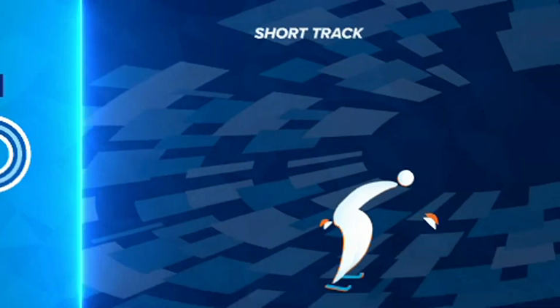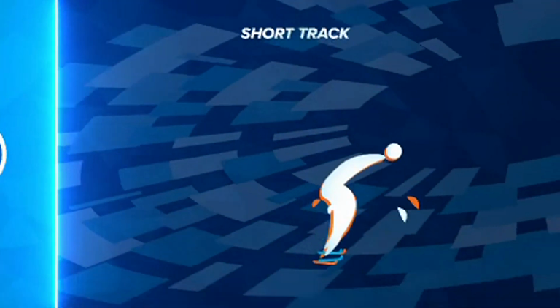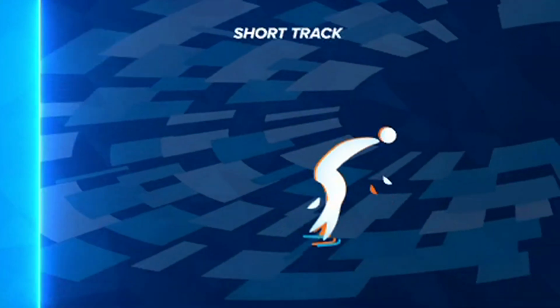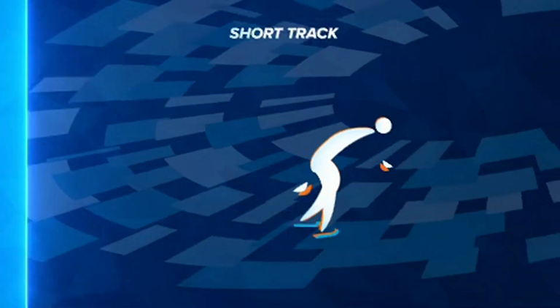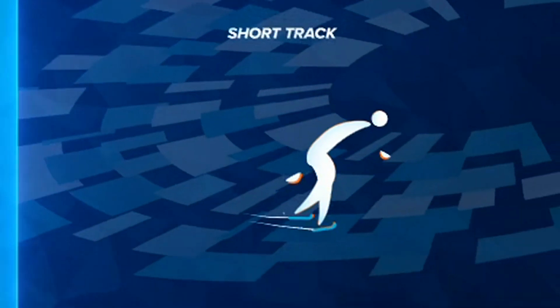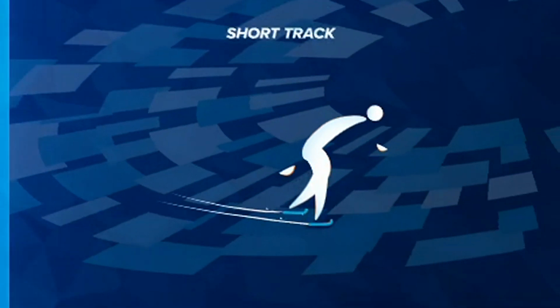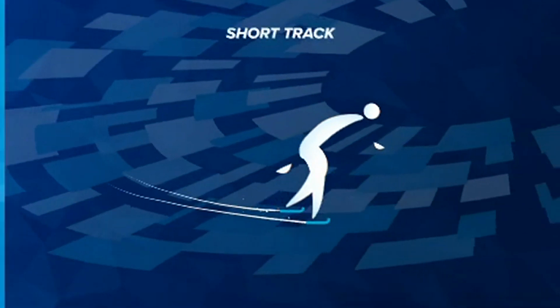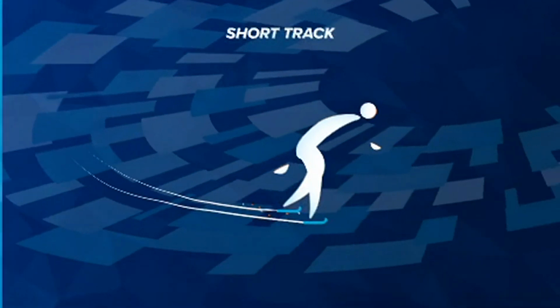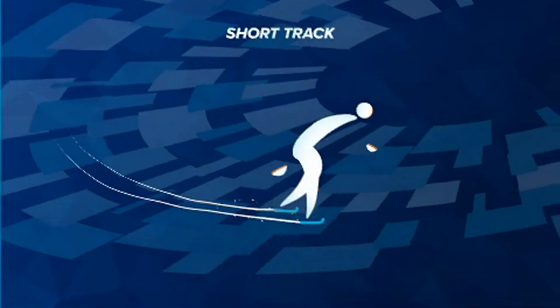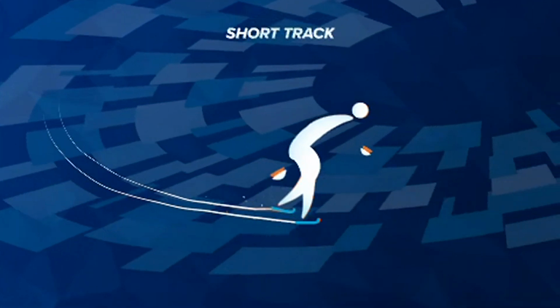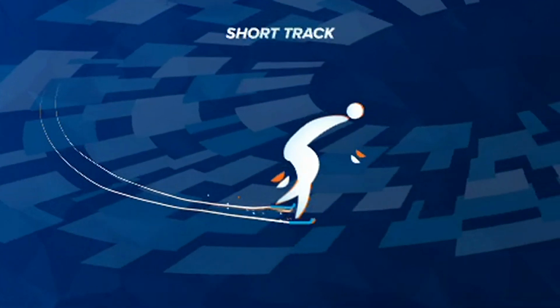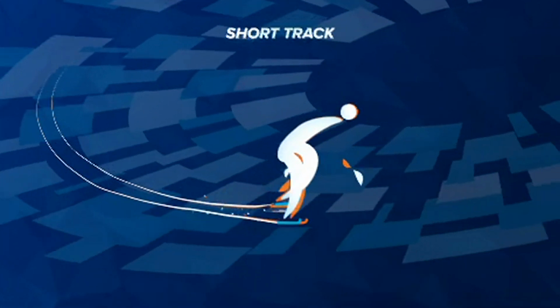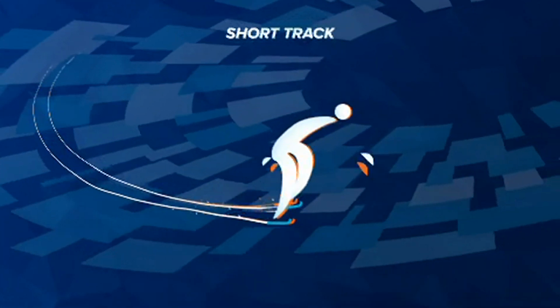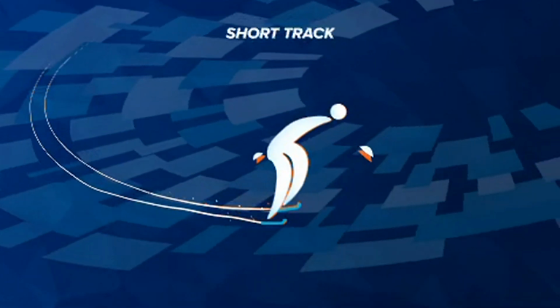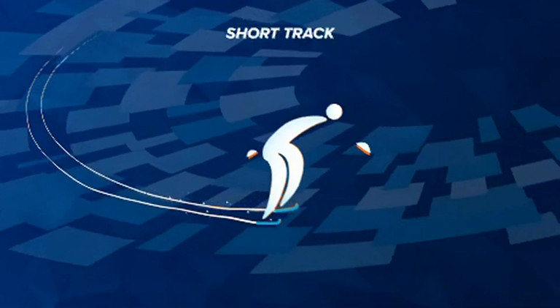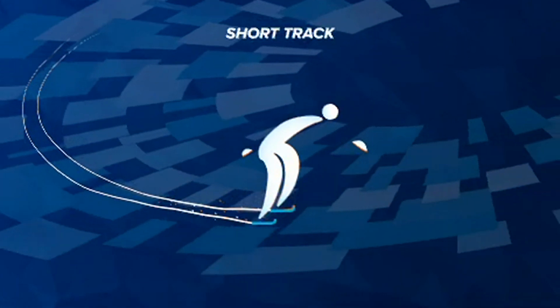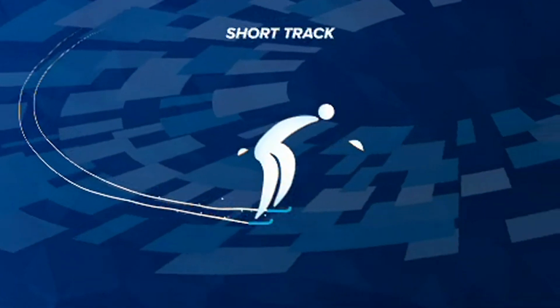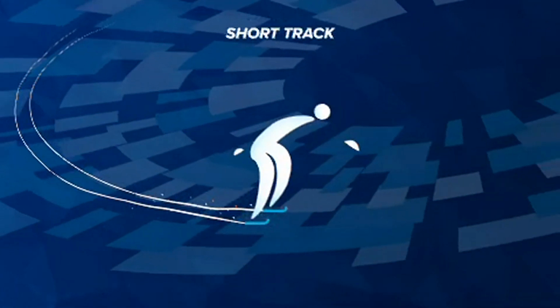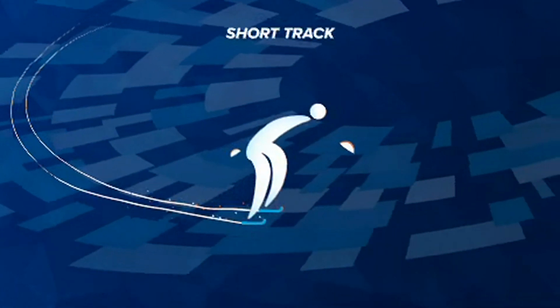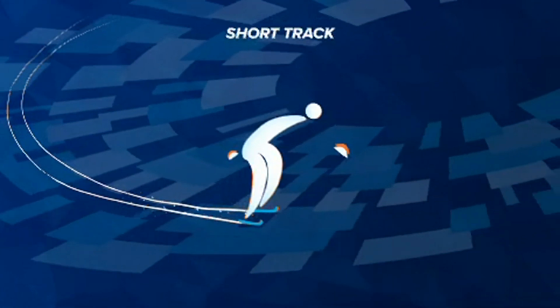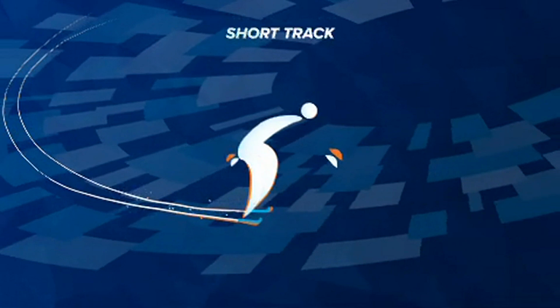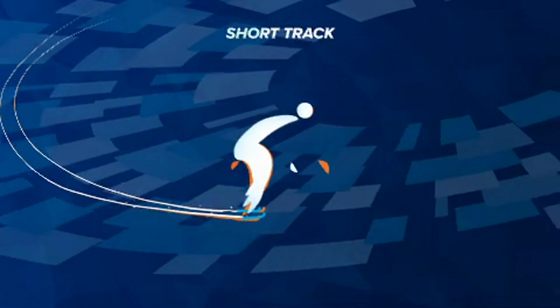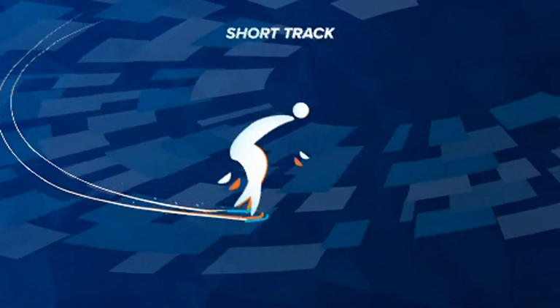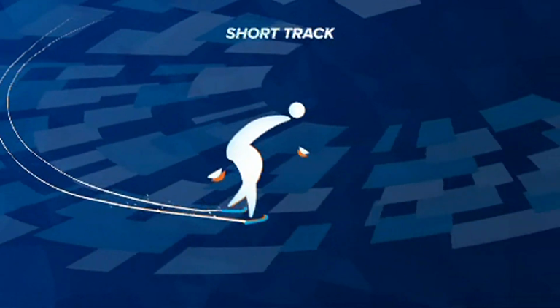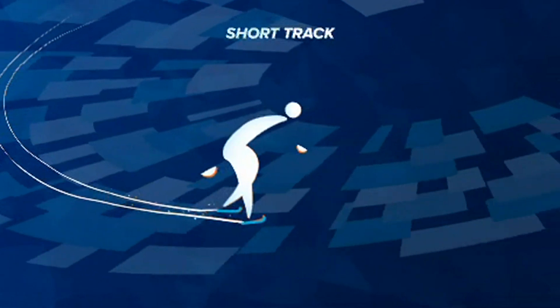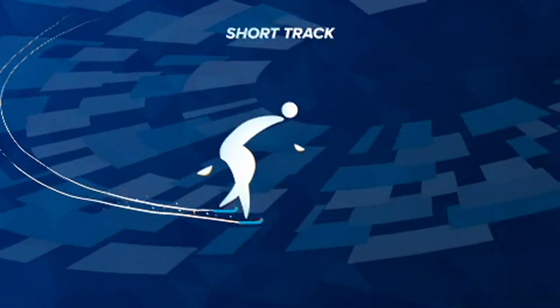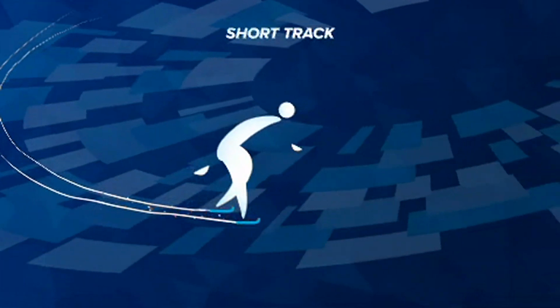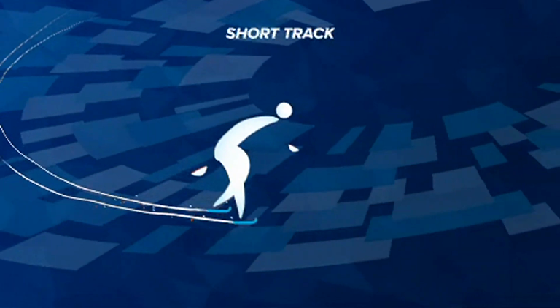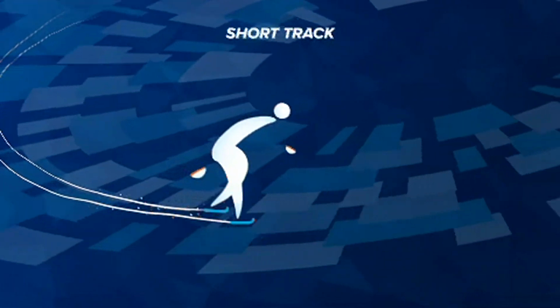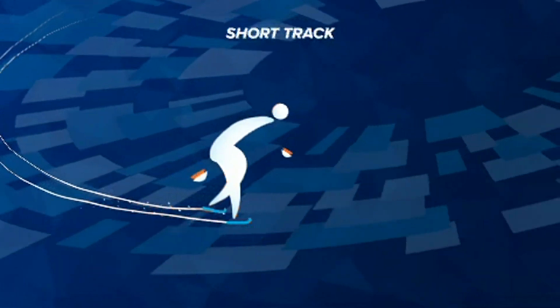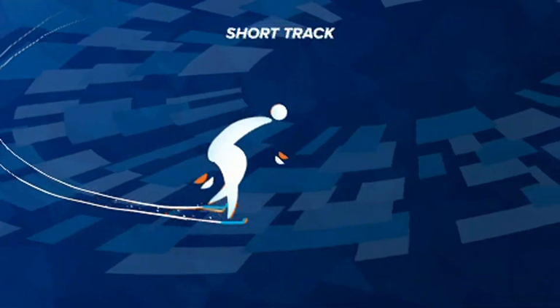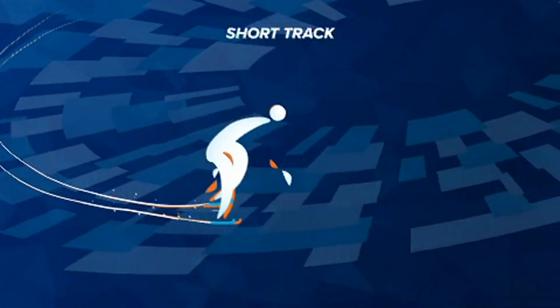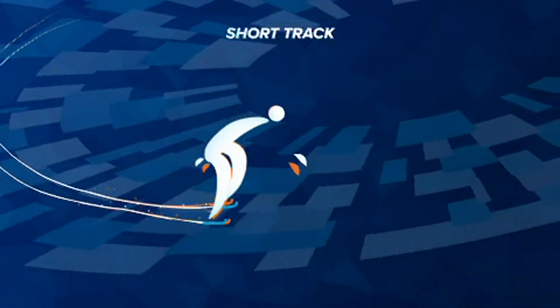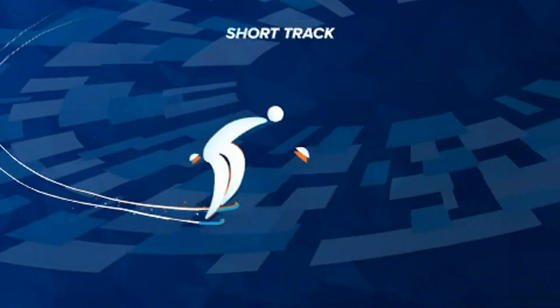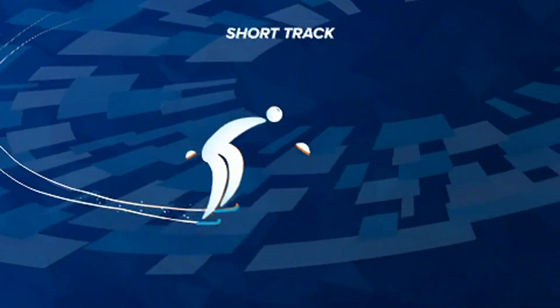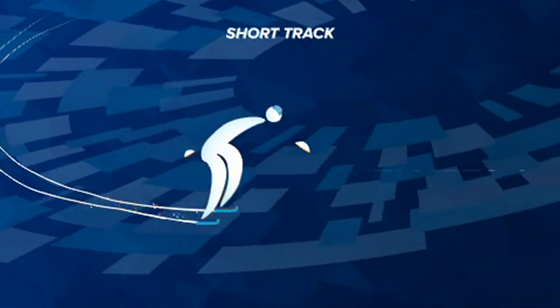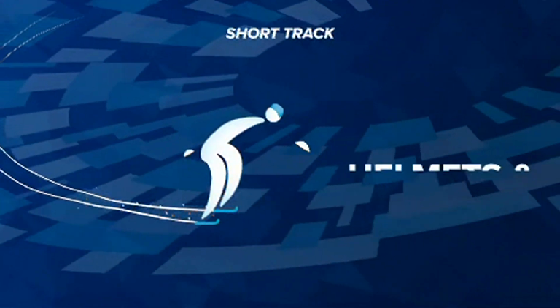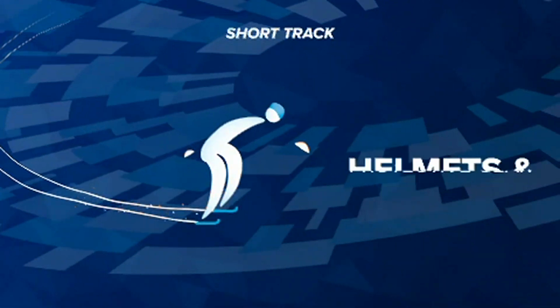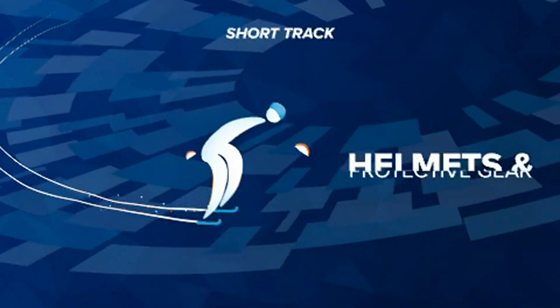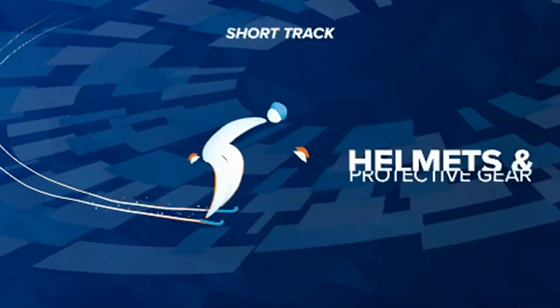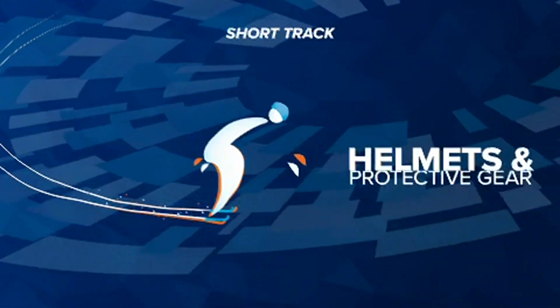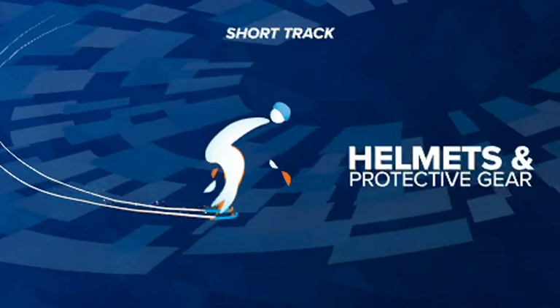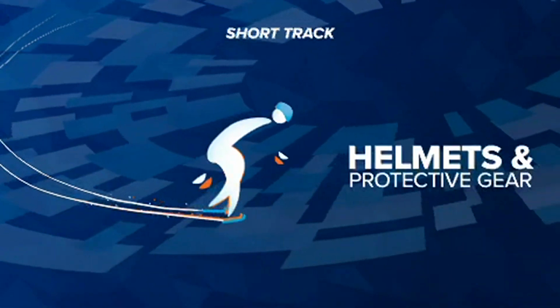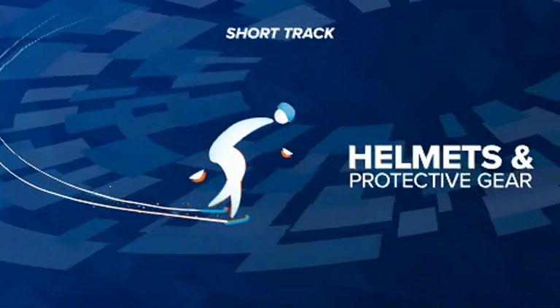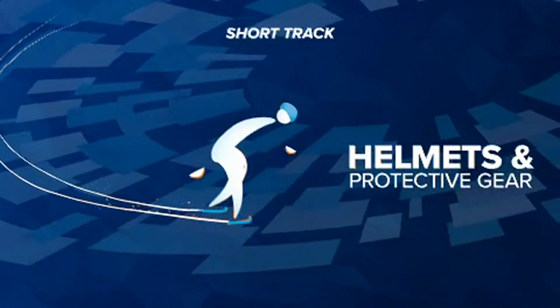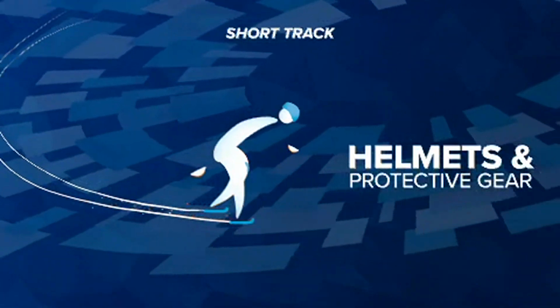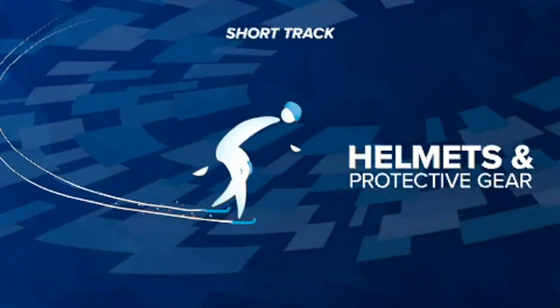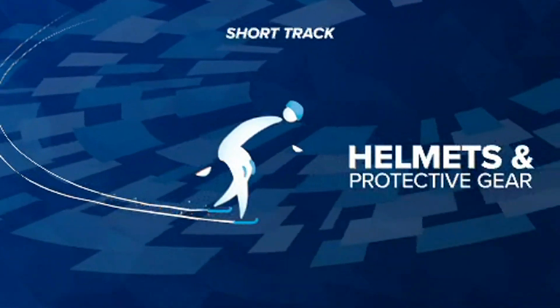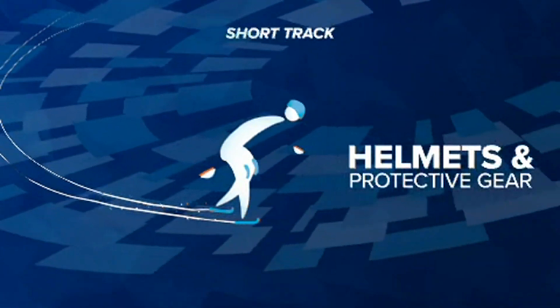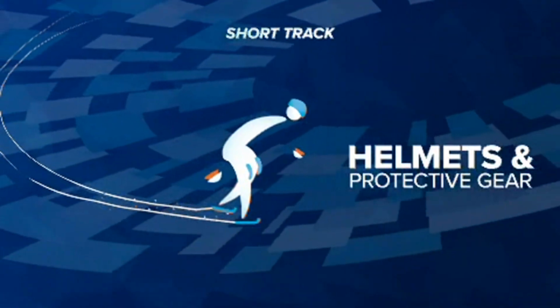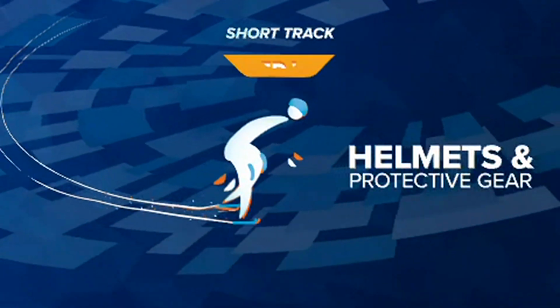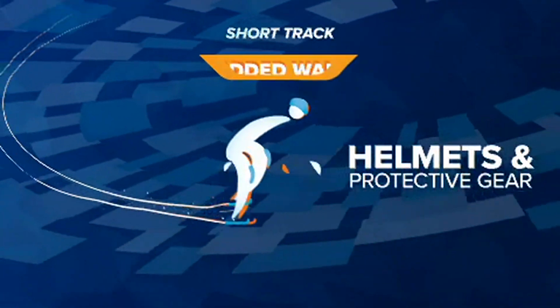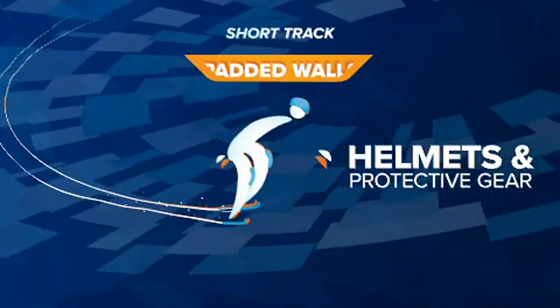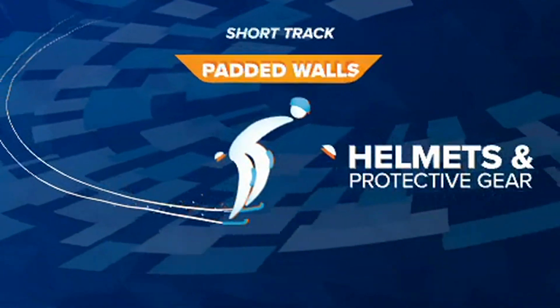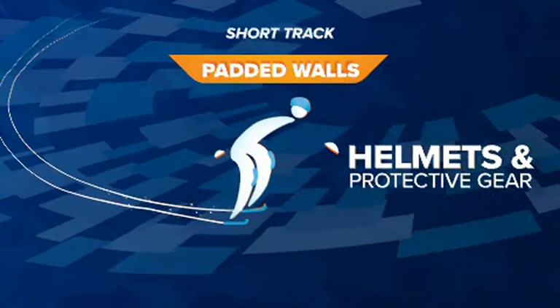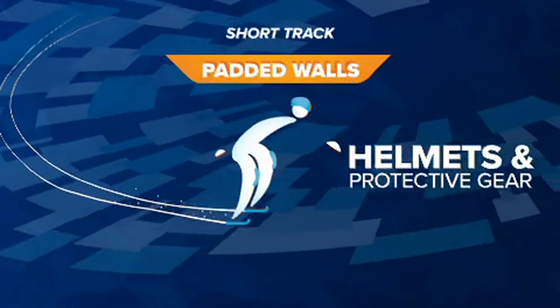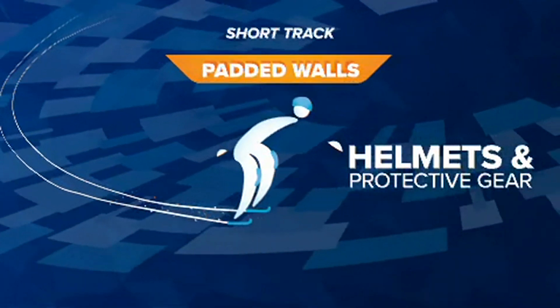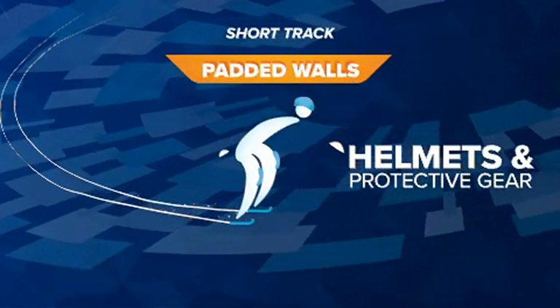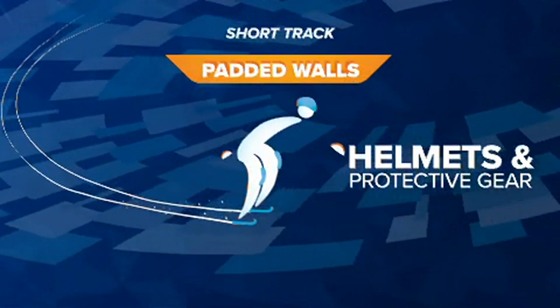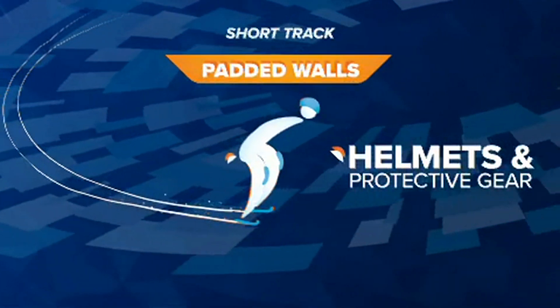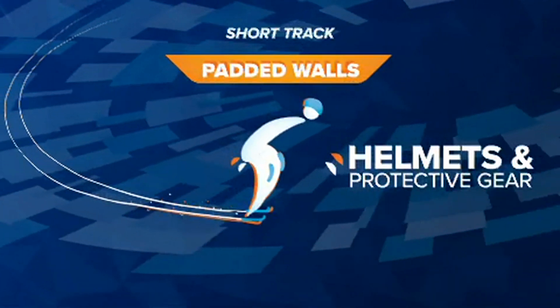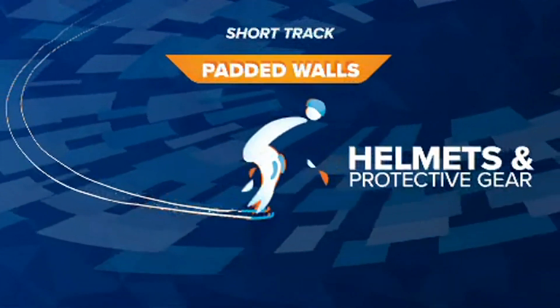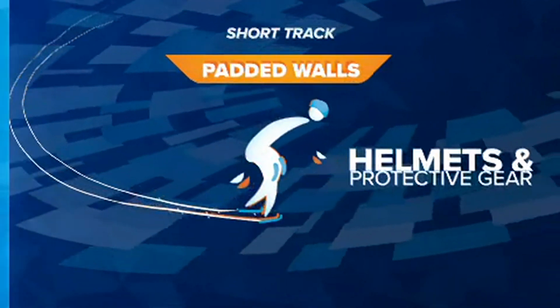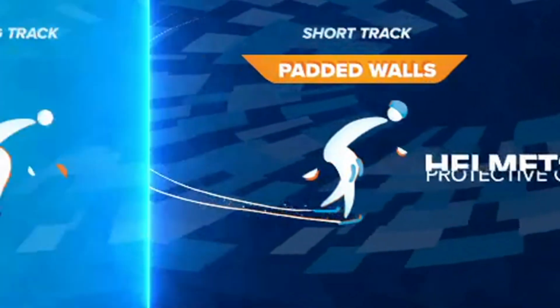Due to more g-forces and cornering, short track speed skaters wear helmets and protective gear. The walls are also padded.